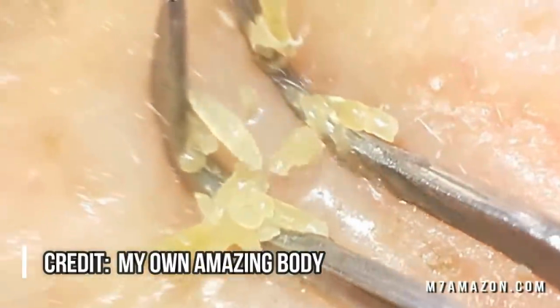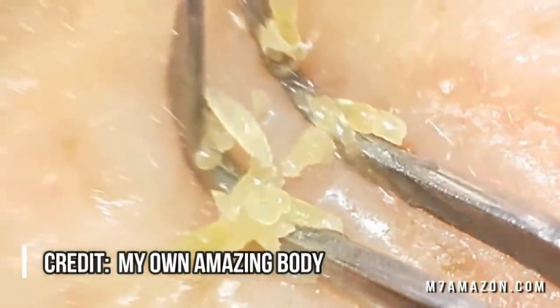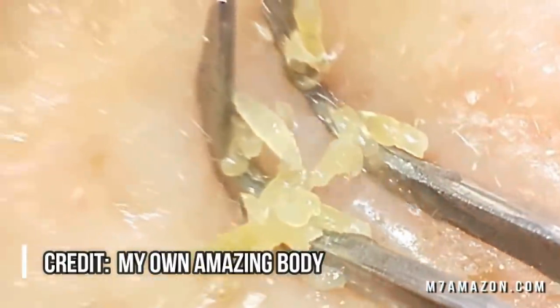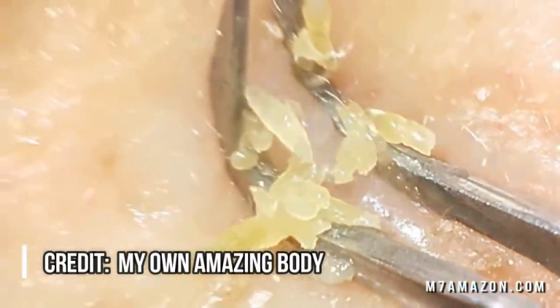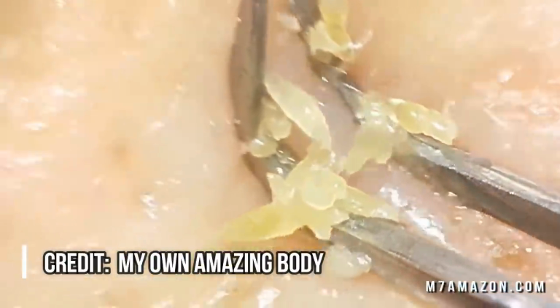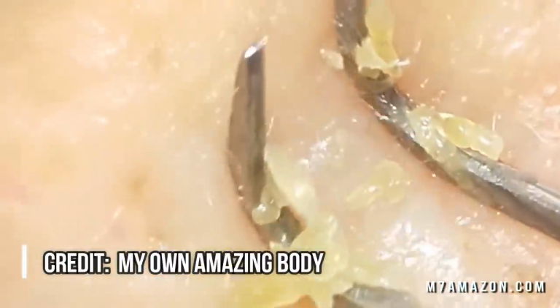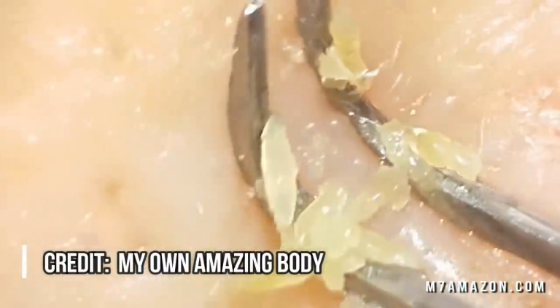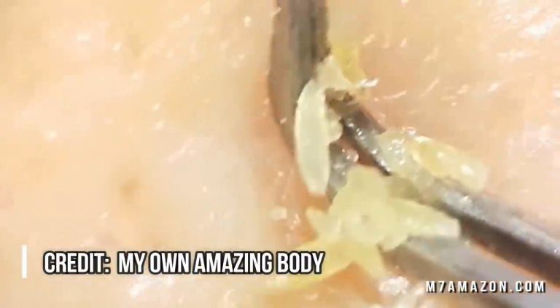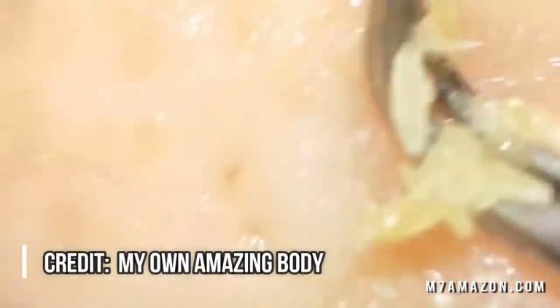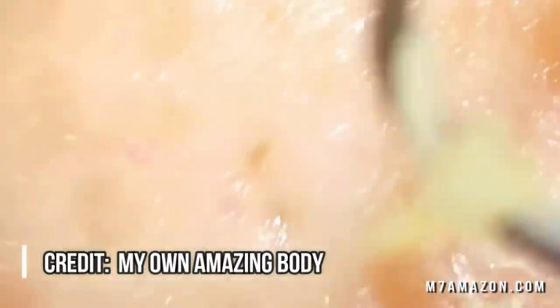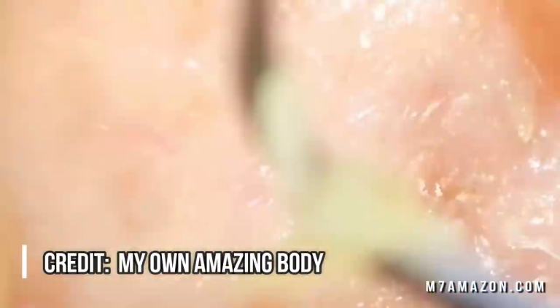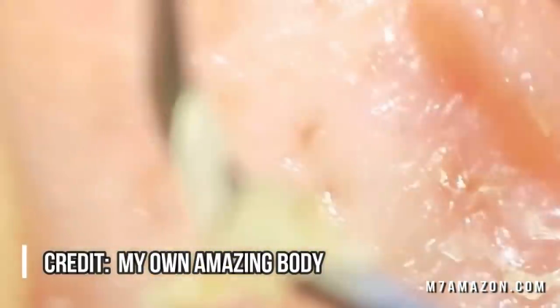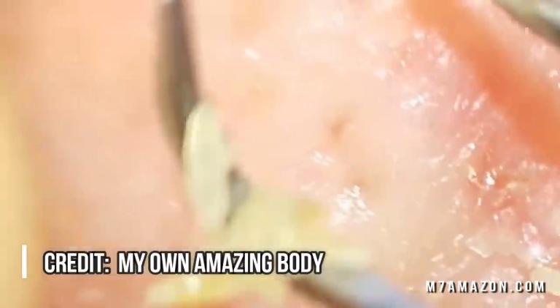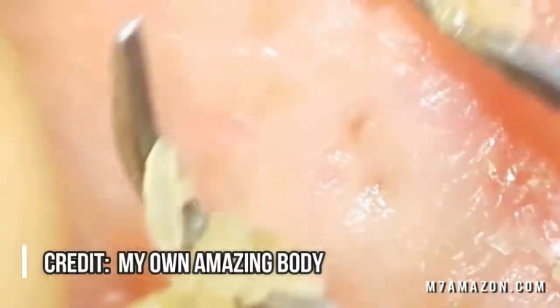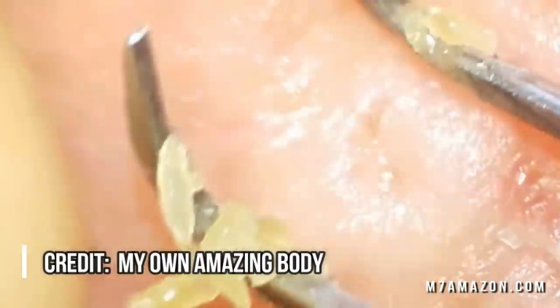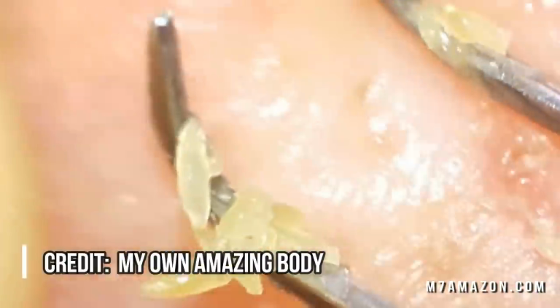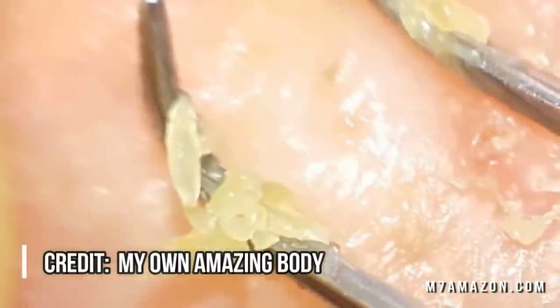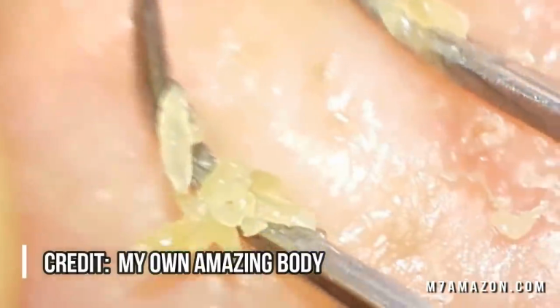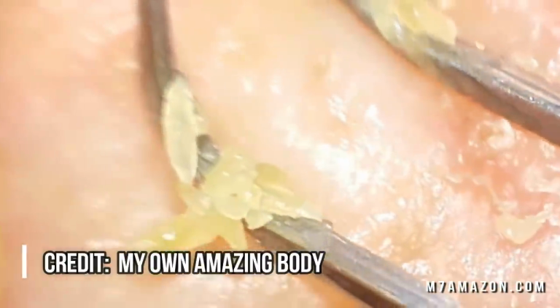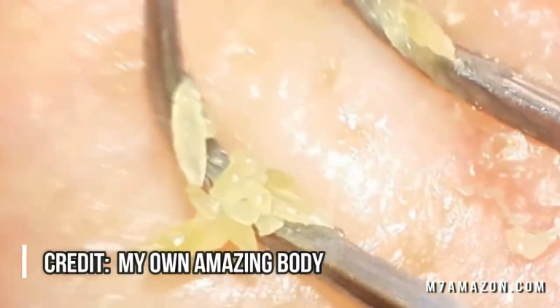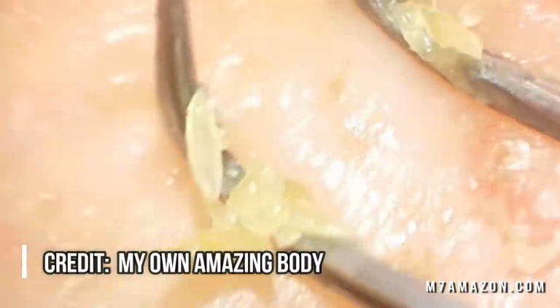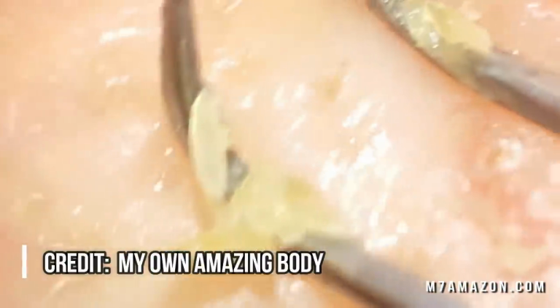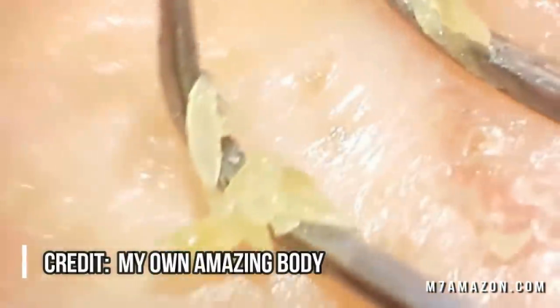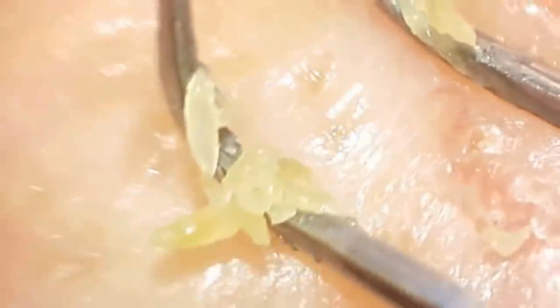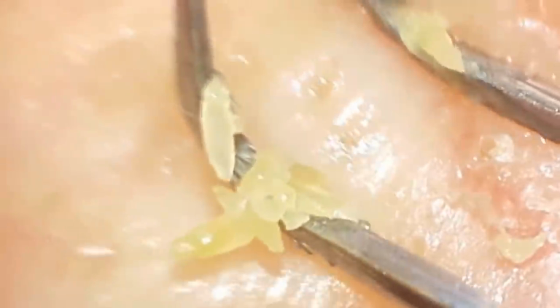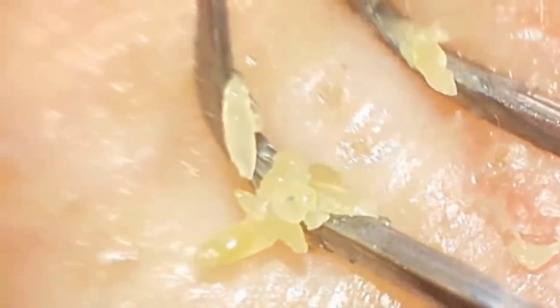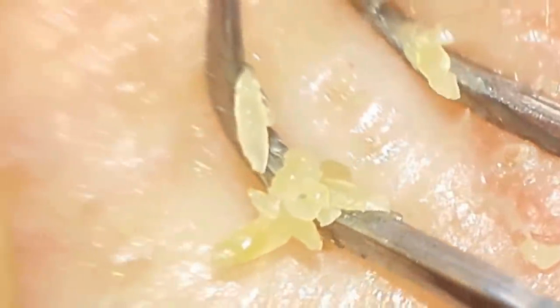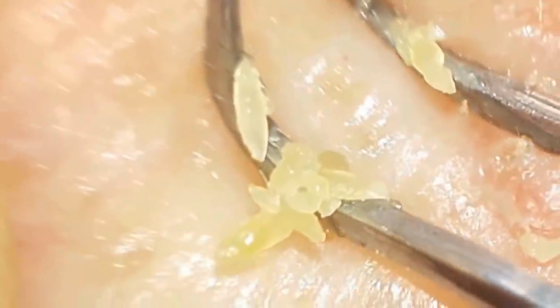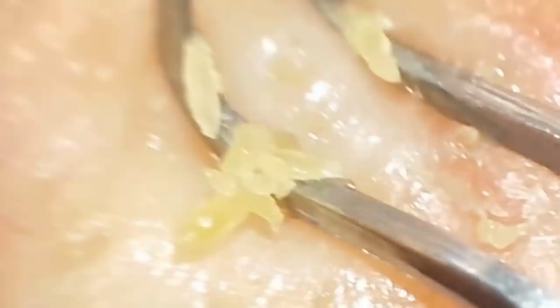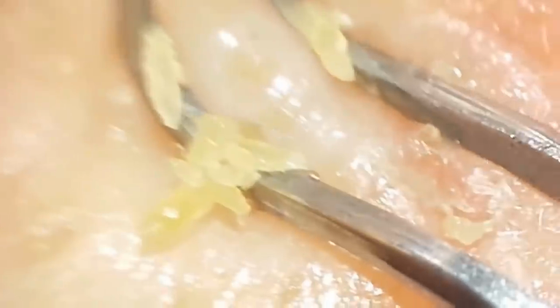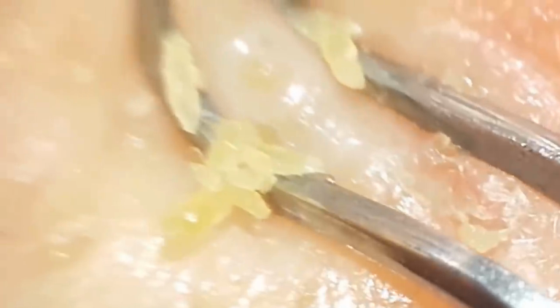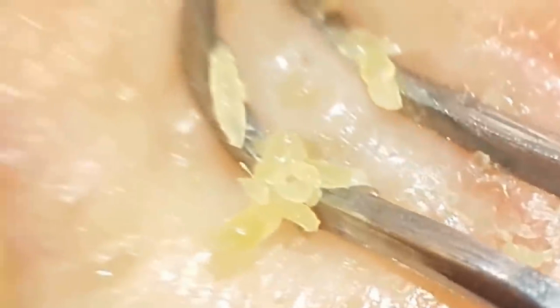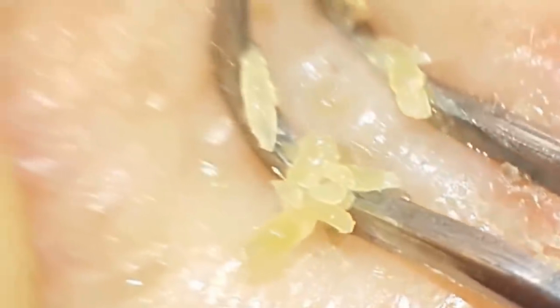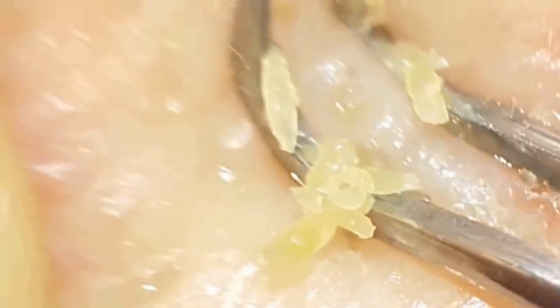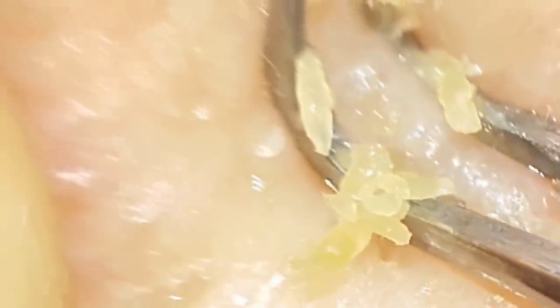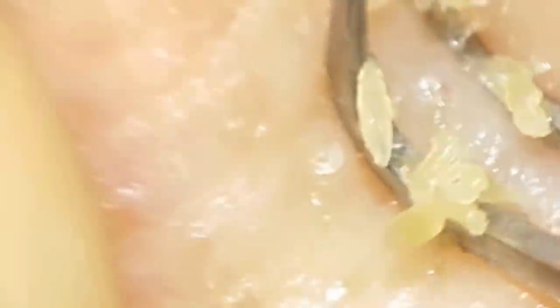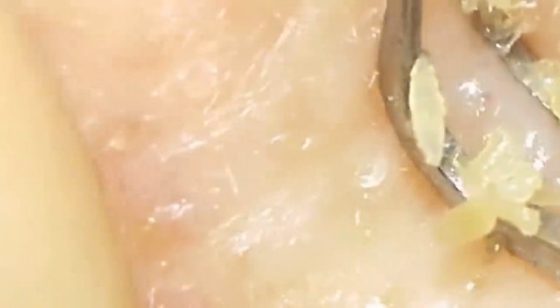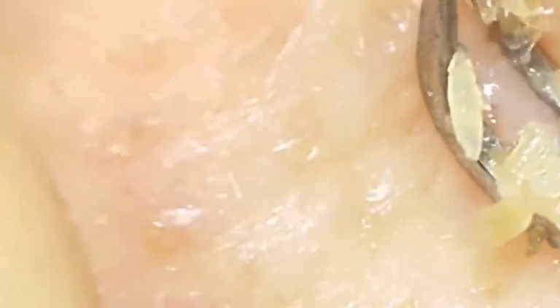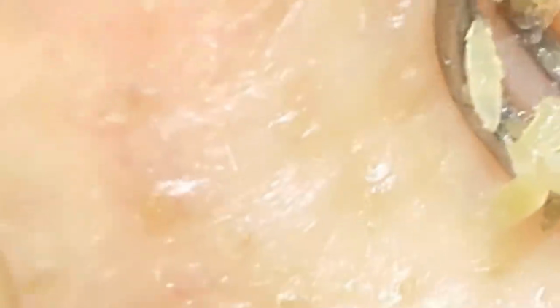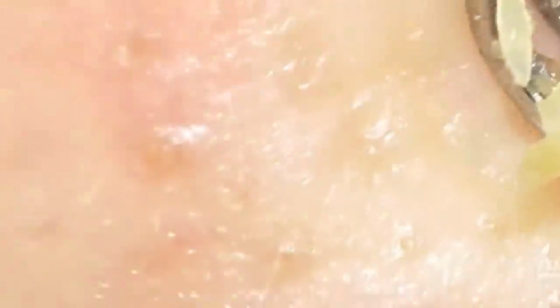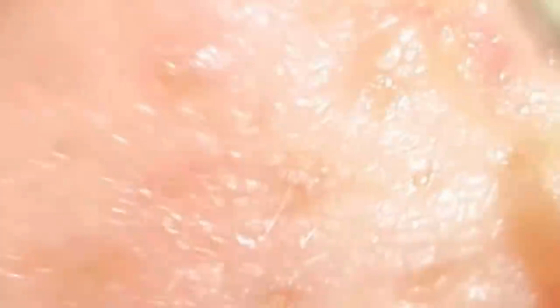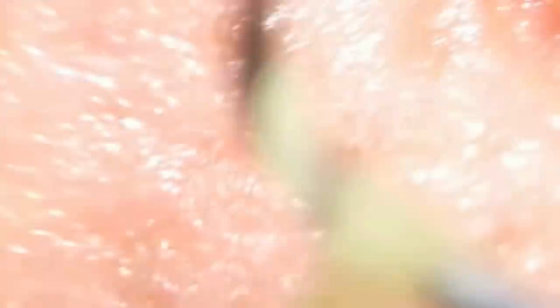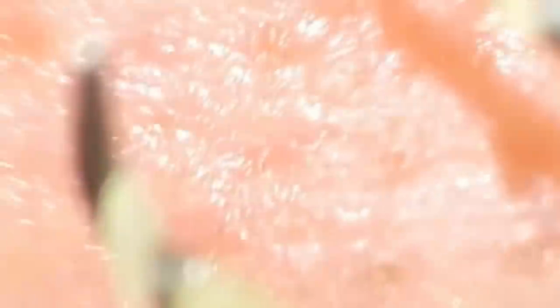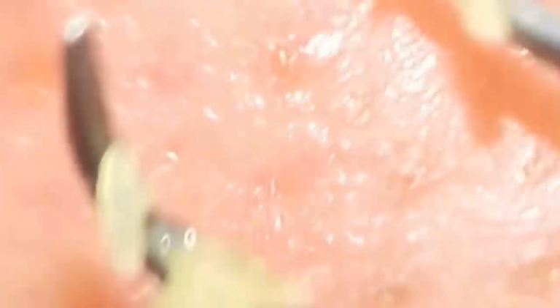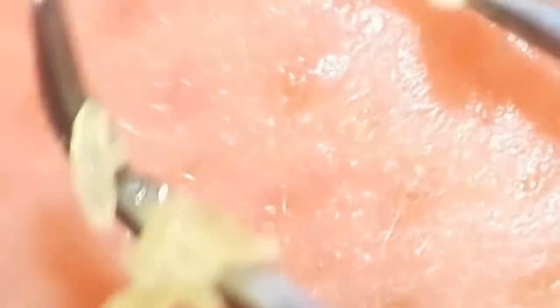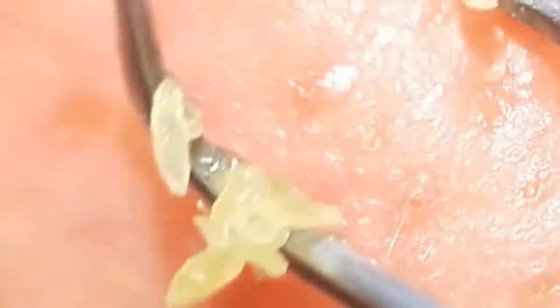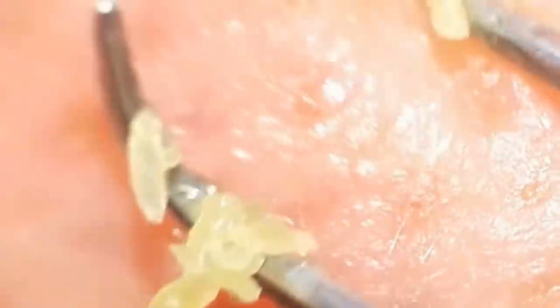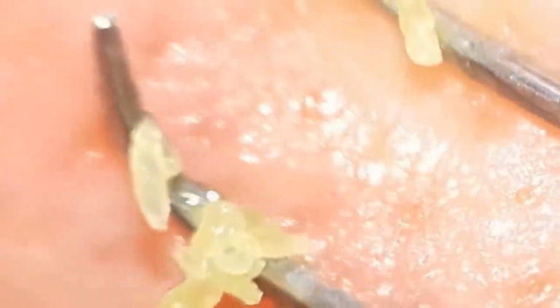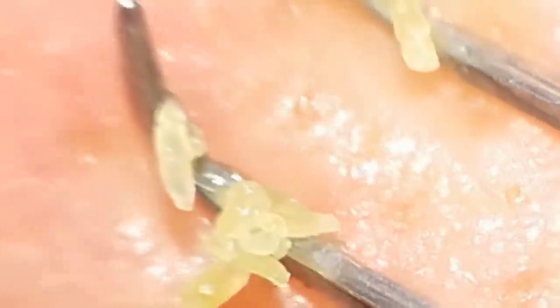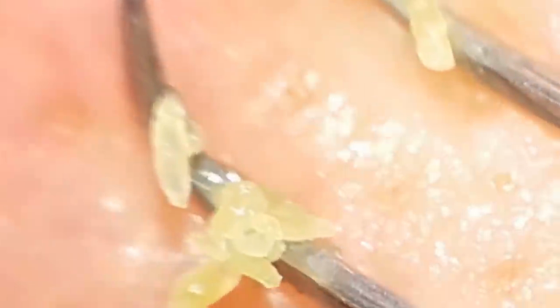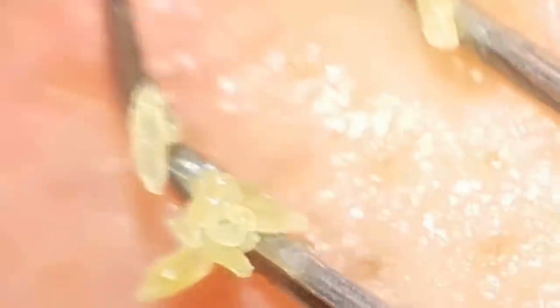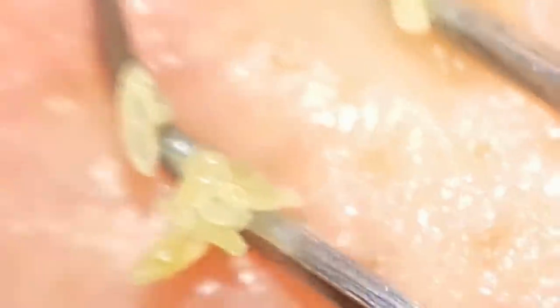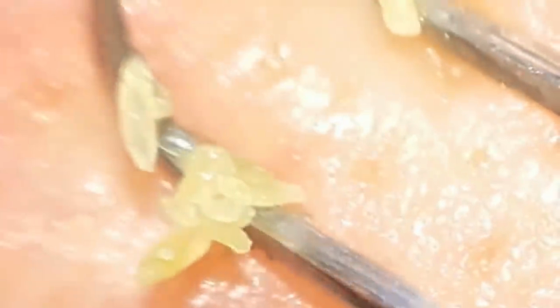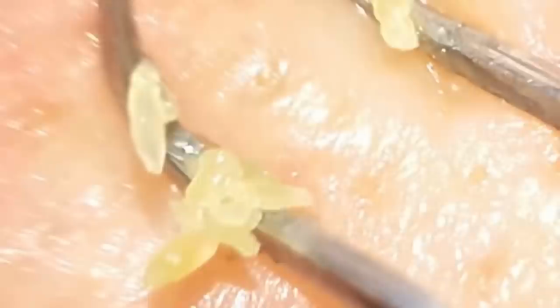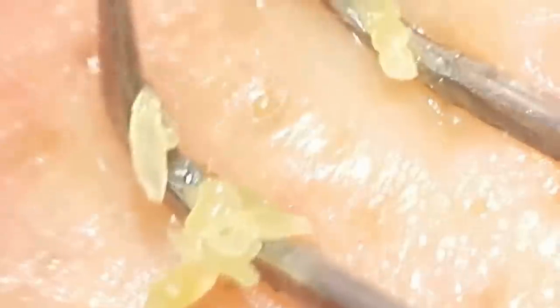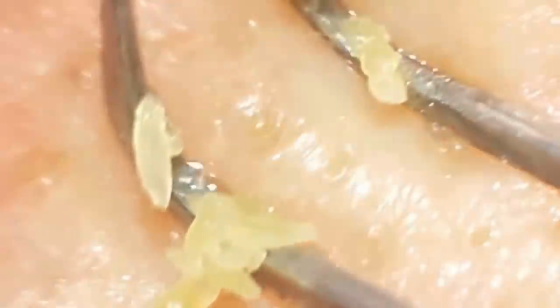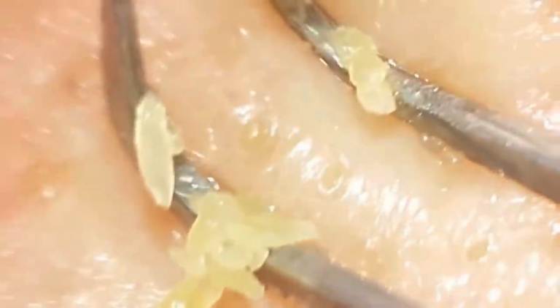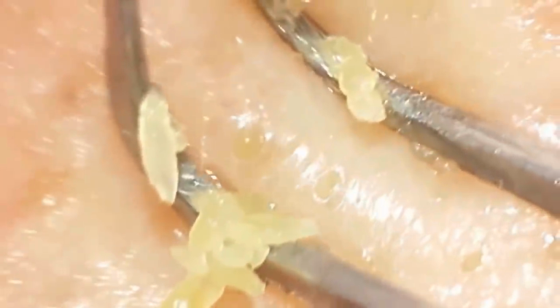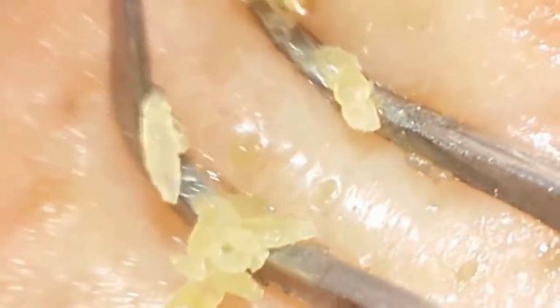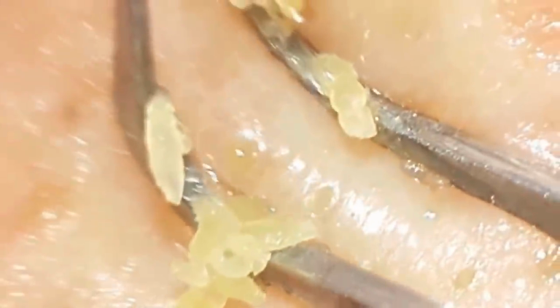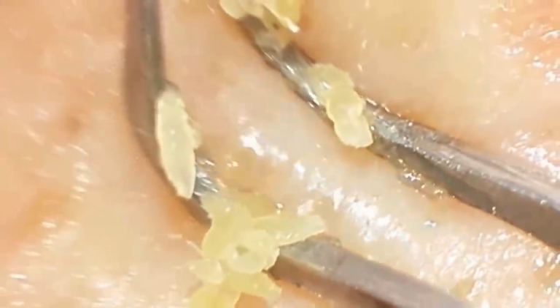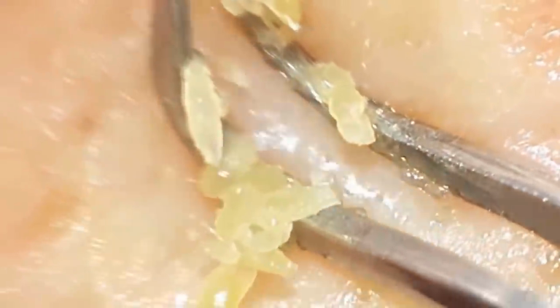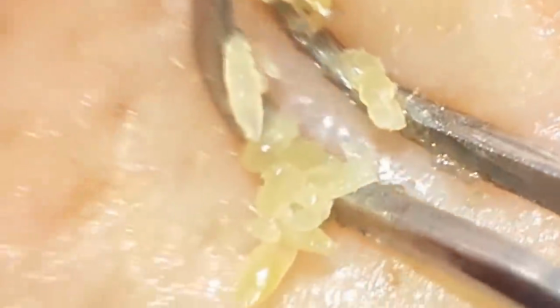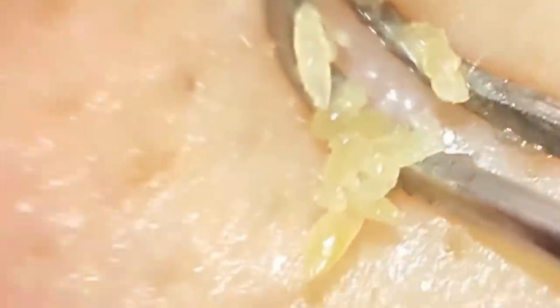Hey folks, to celebrate Black Friday, we're going to talk about blackheads. But first, let's take a look at some amazing blackheads.